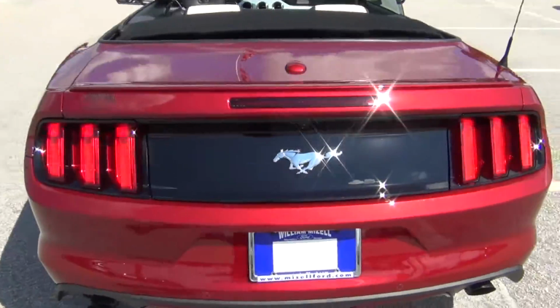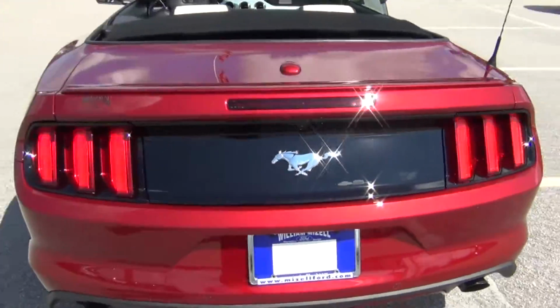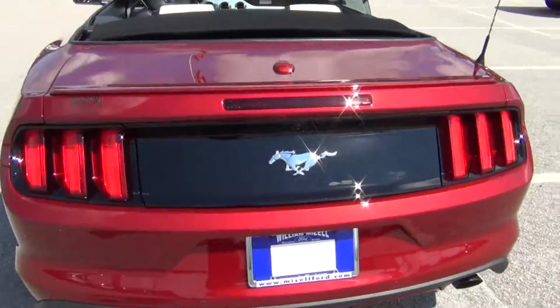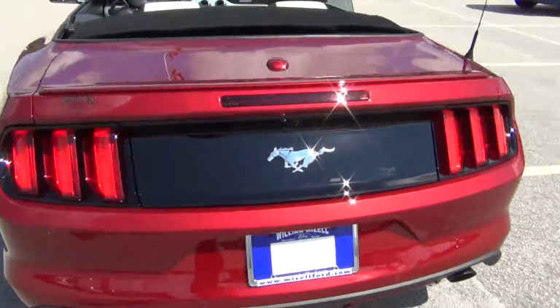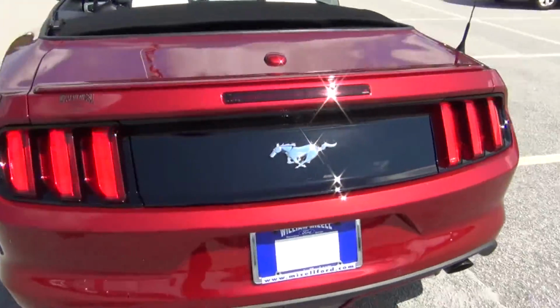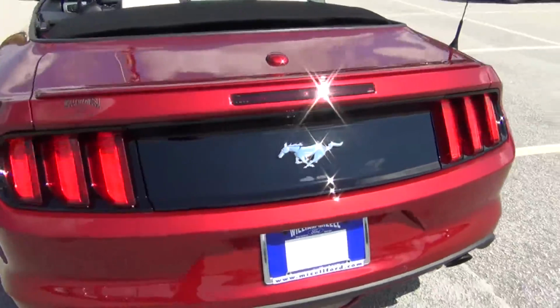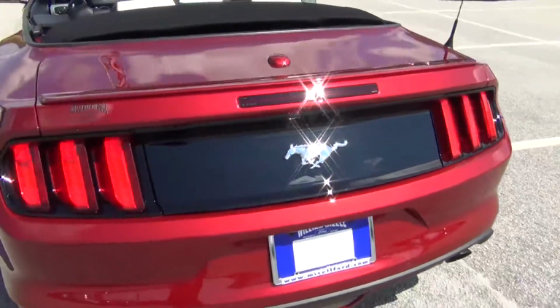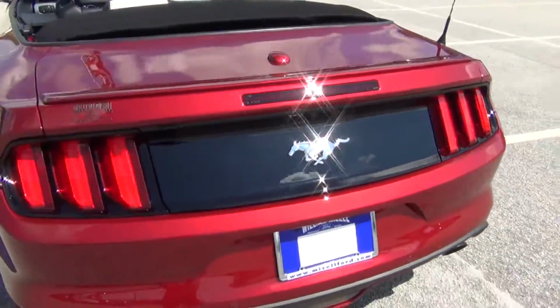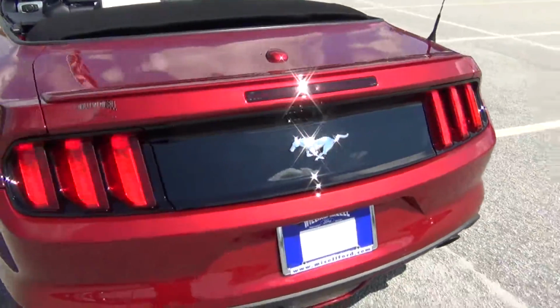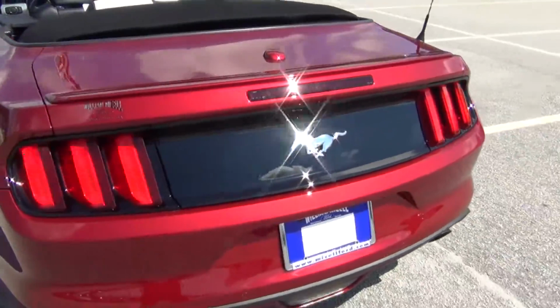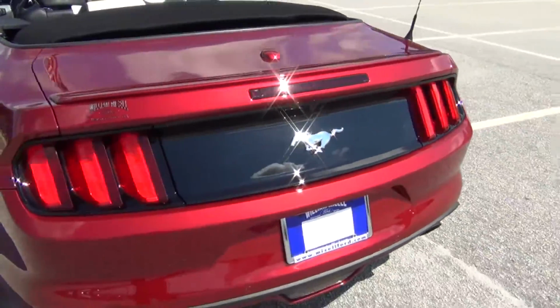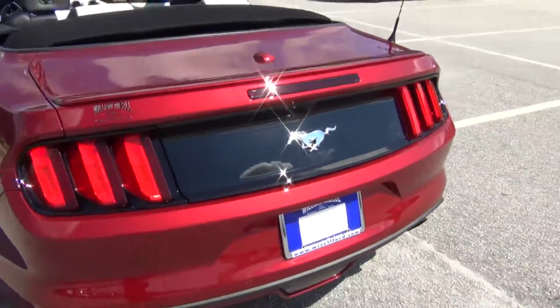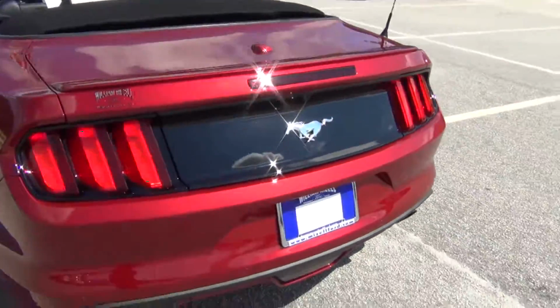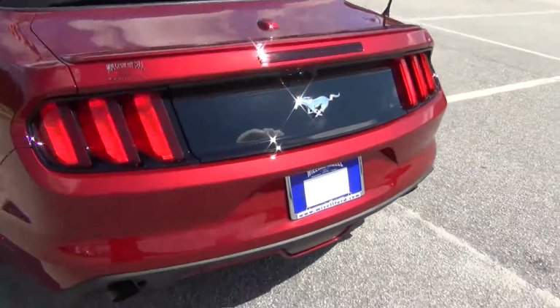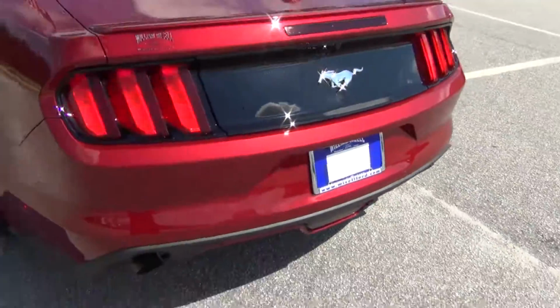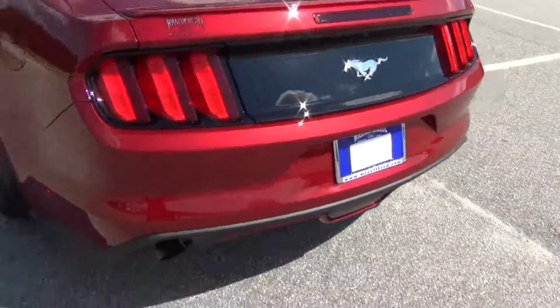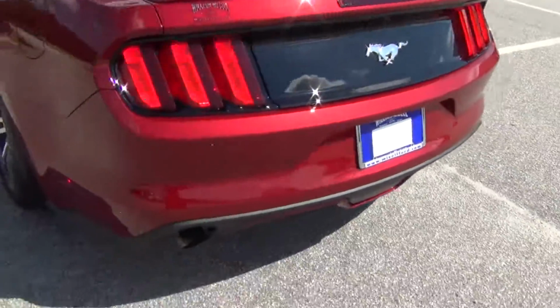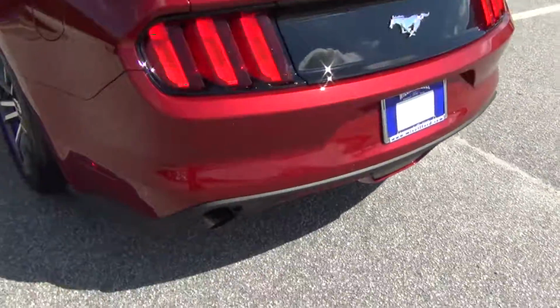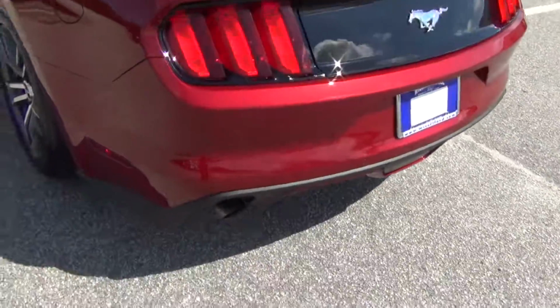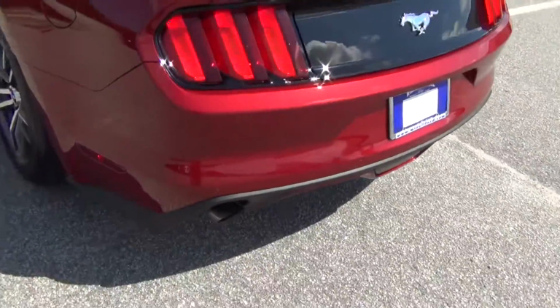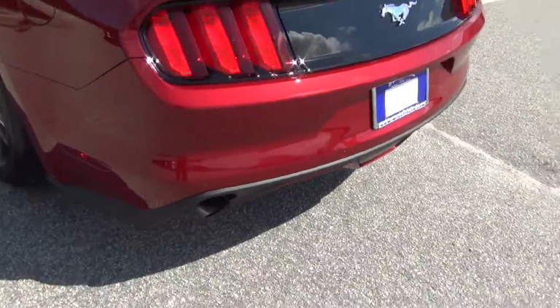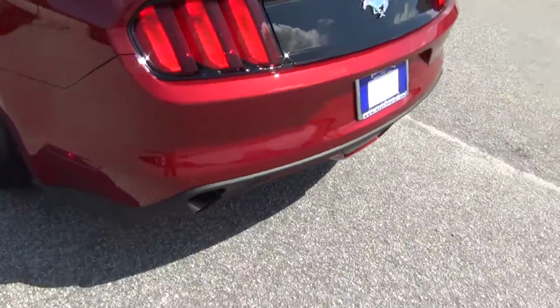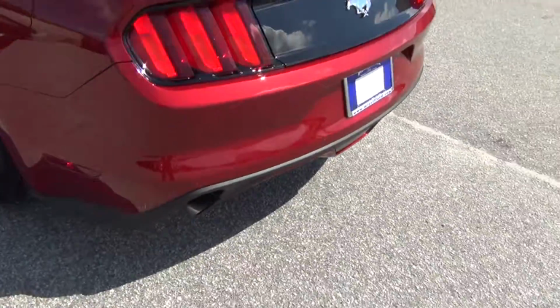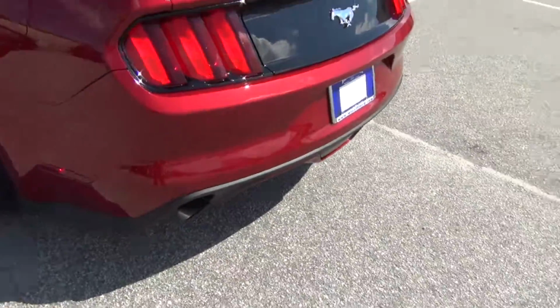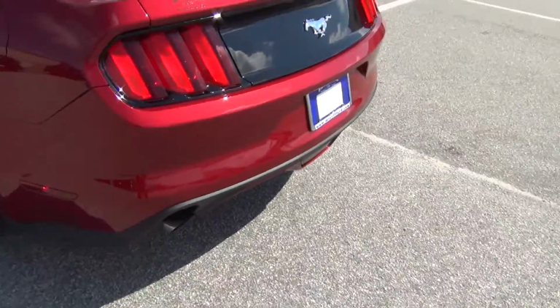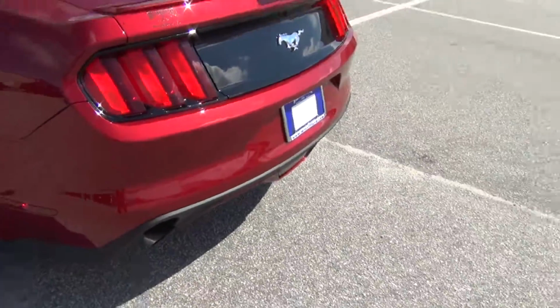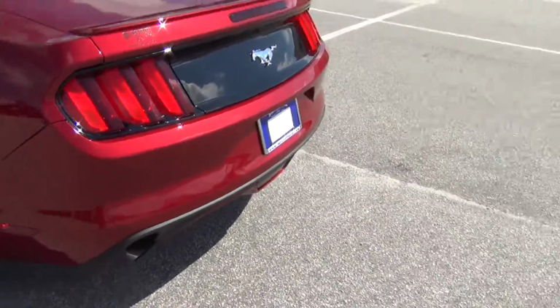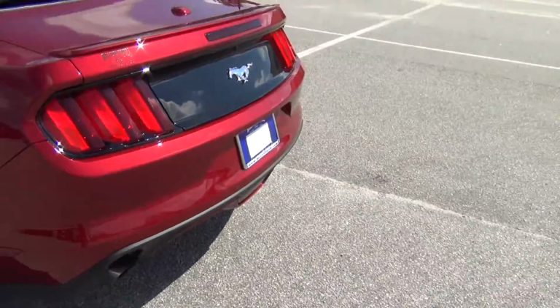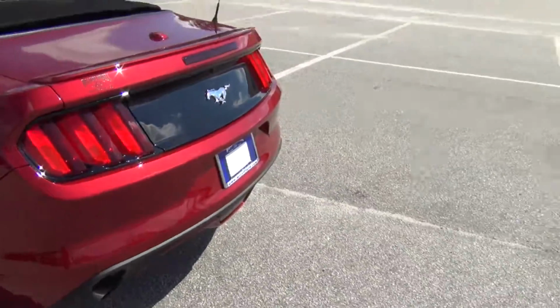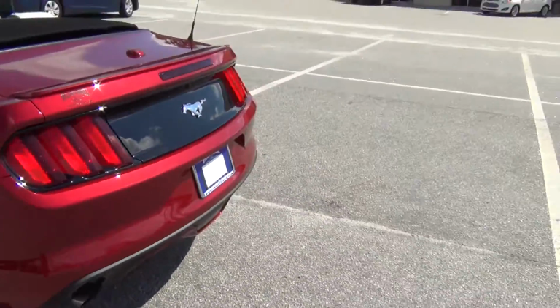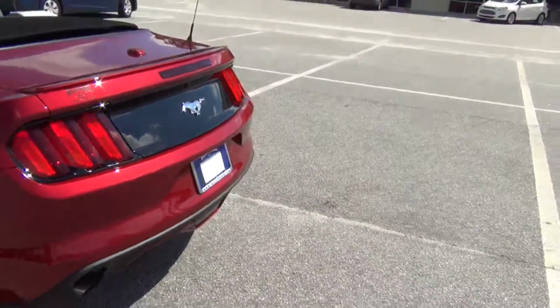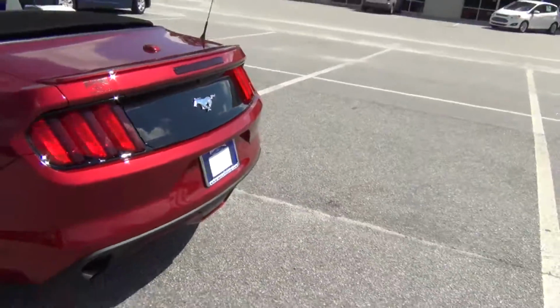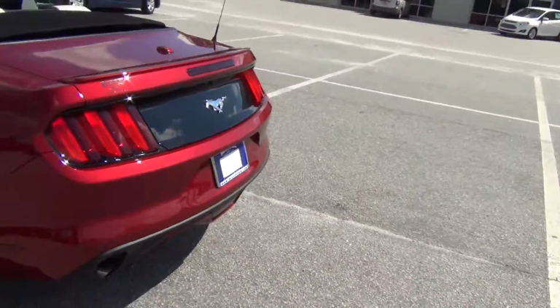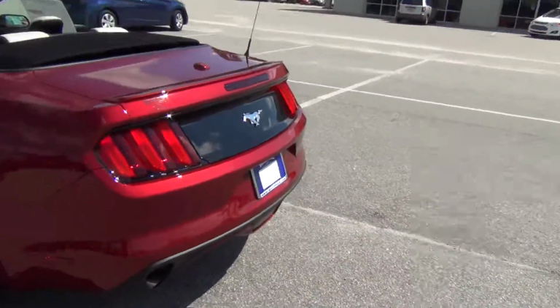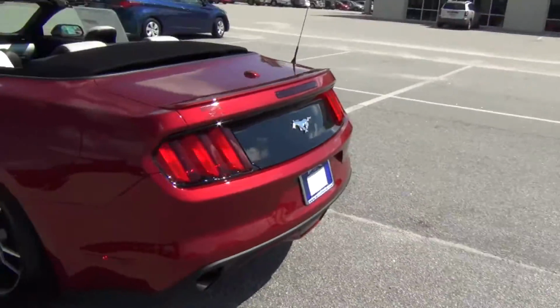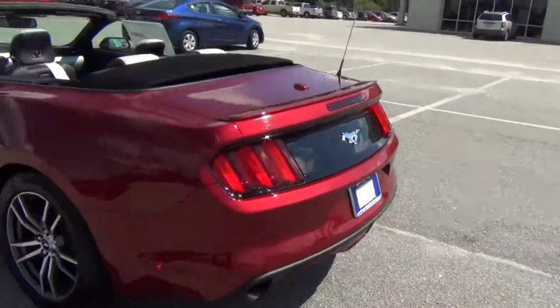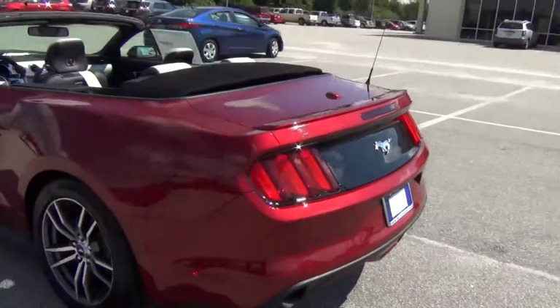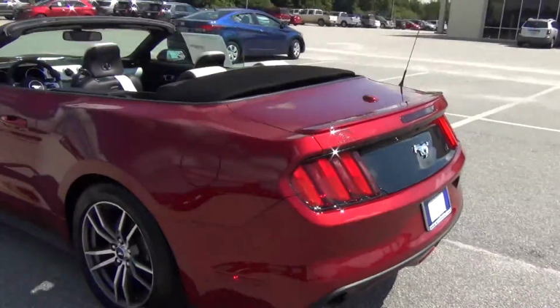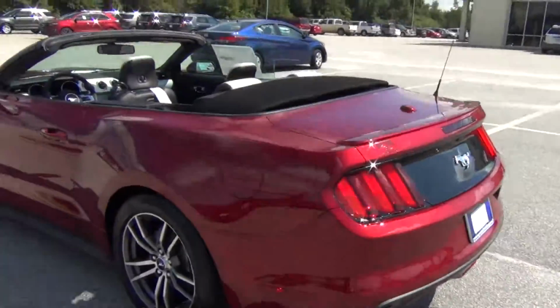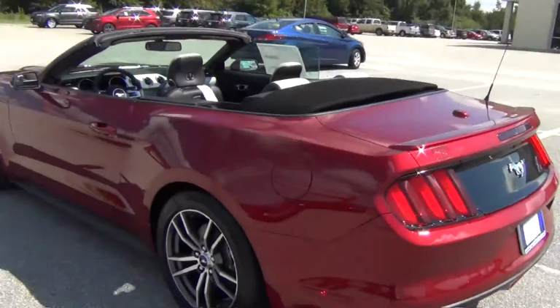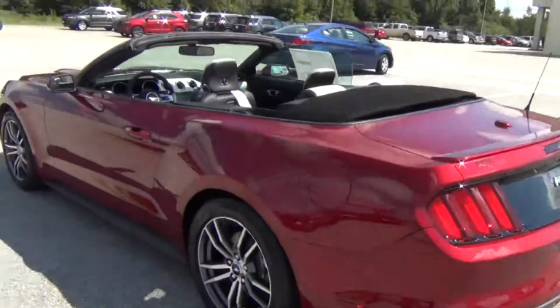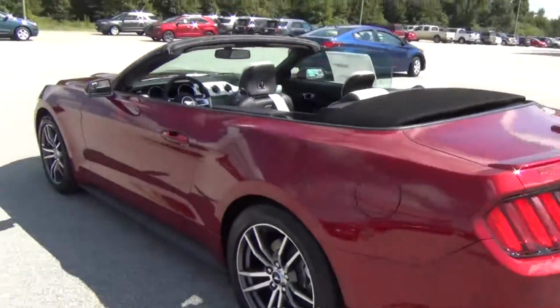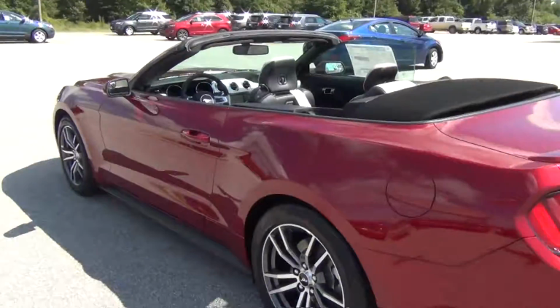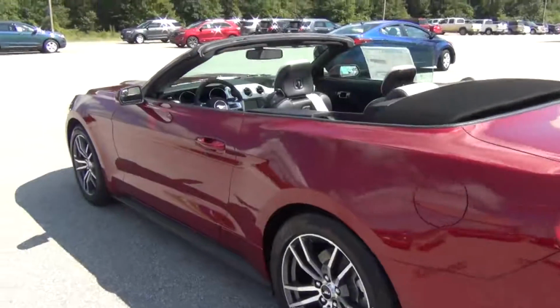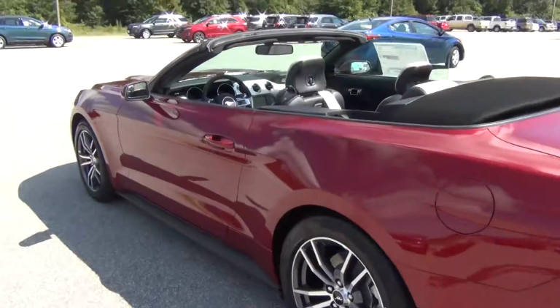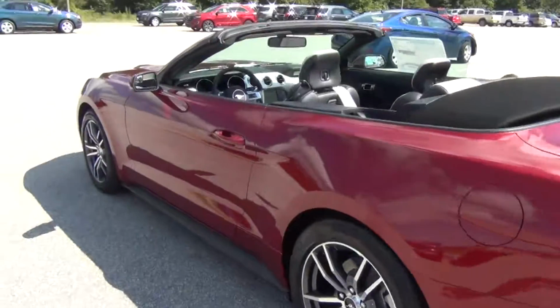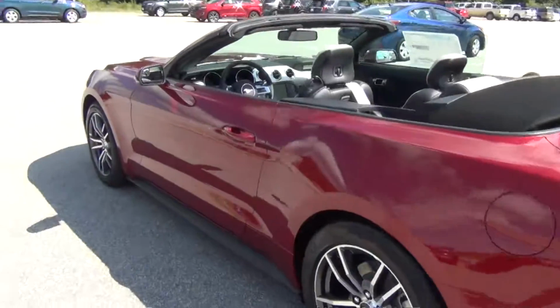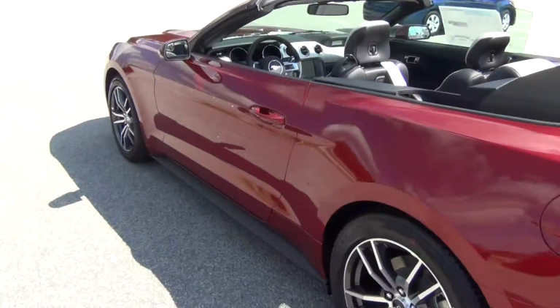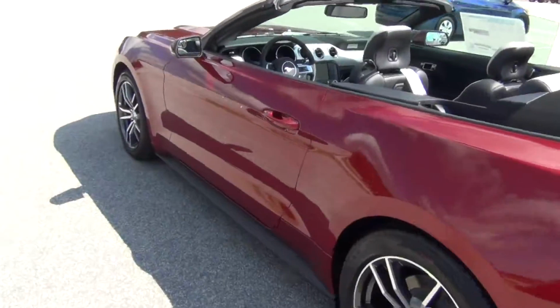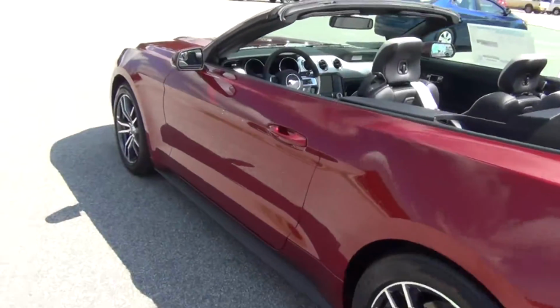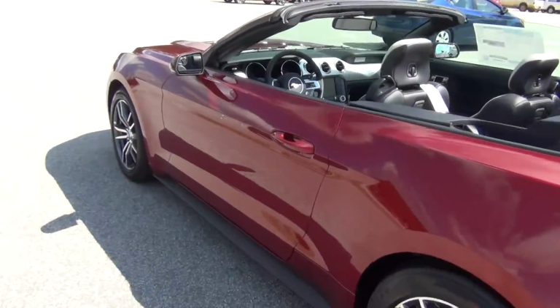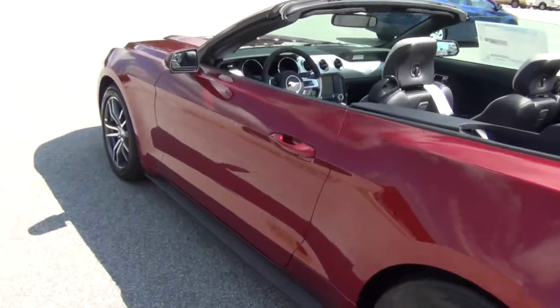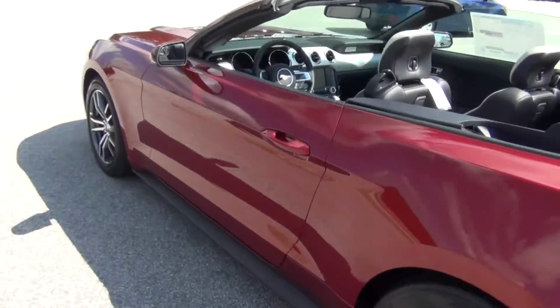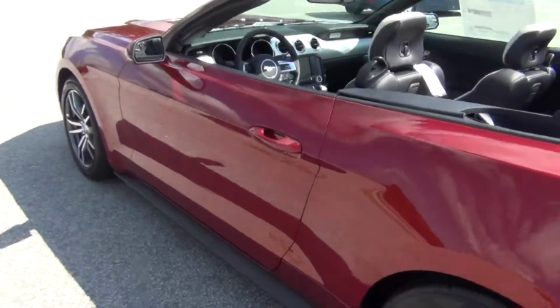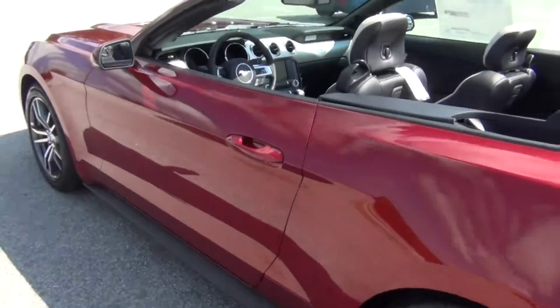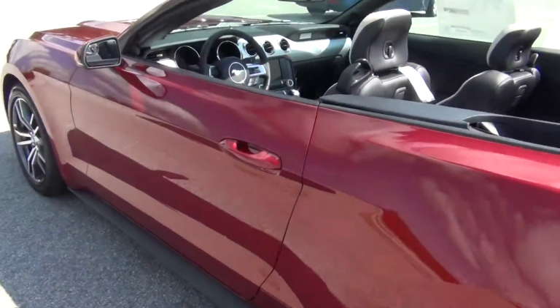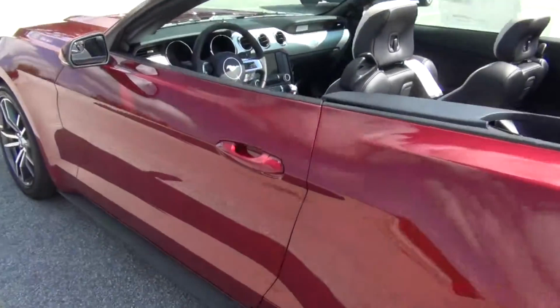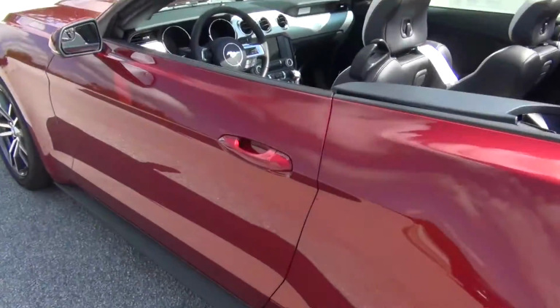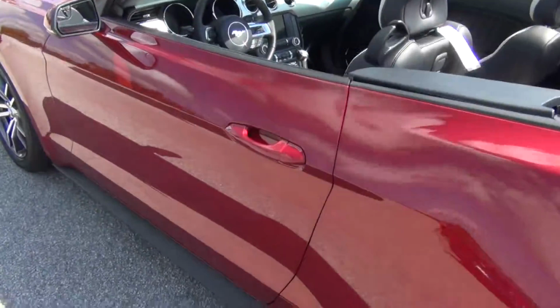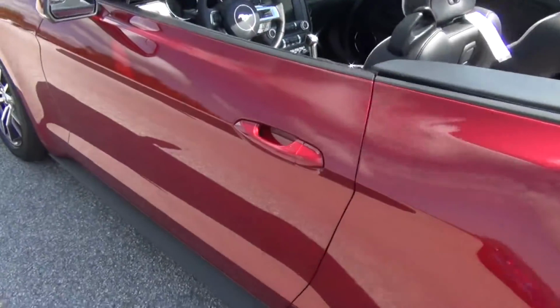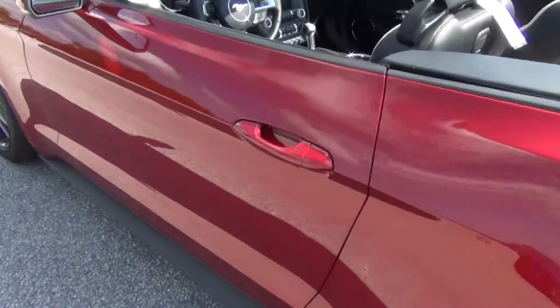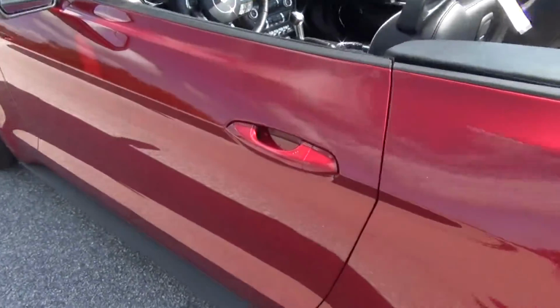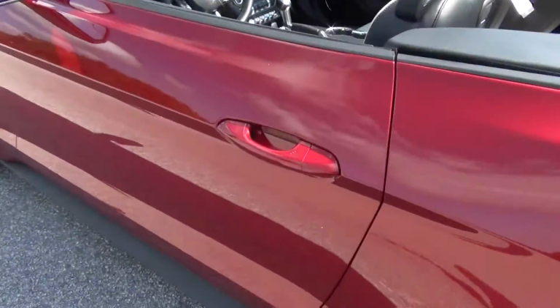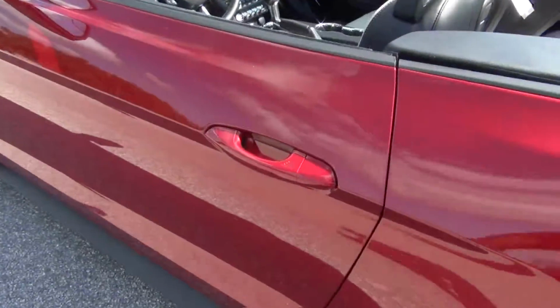It does have the reverse camera, it's got the dual exhaust tips, it's got the reverse sensing, and look at this intelligent access here.